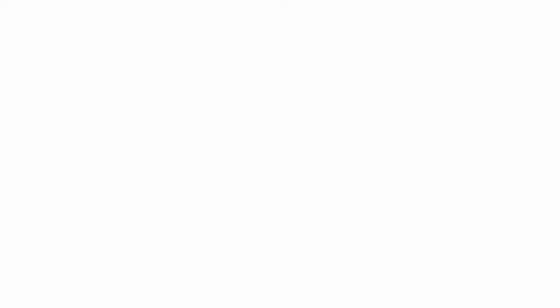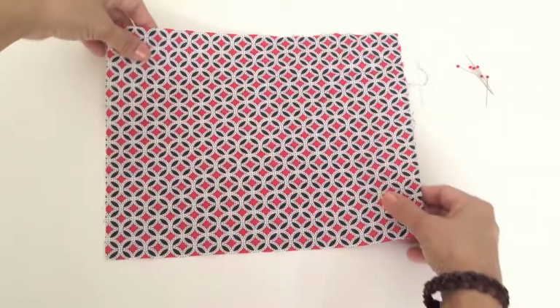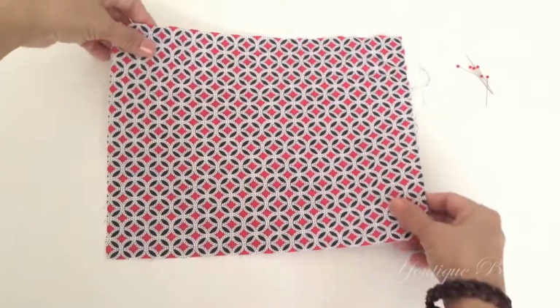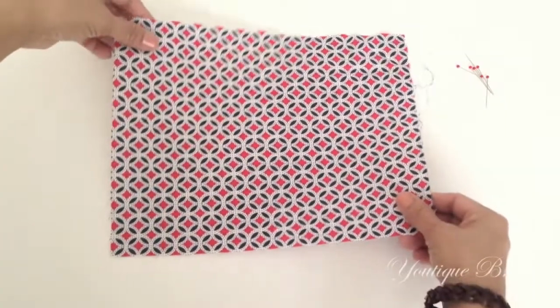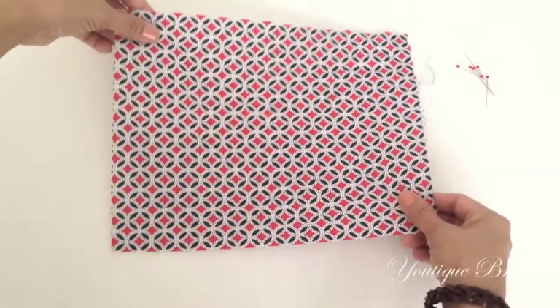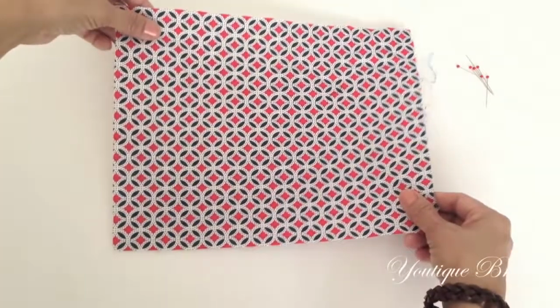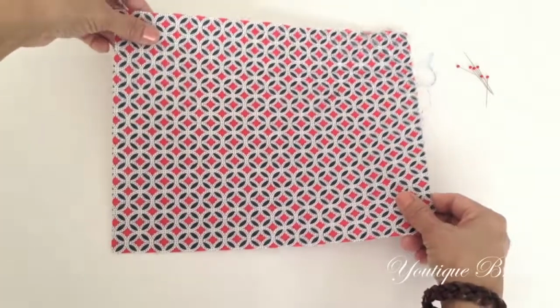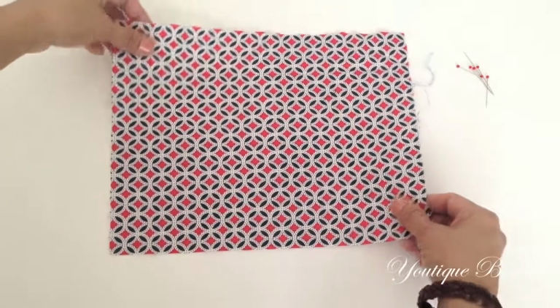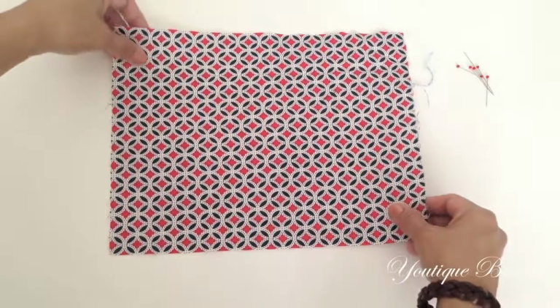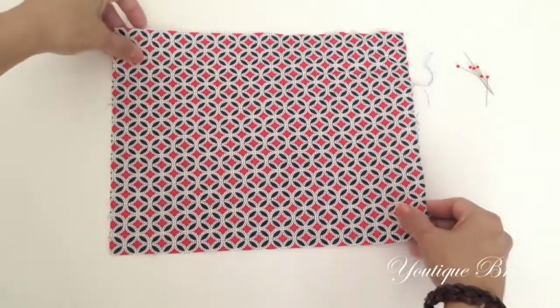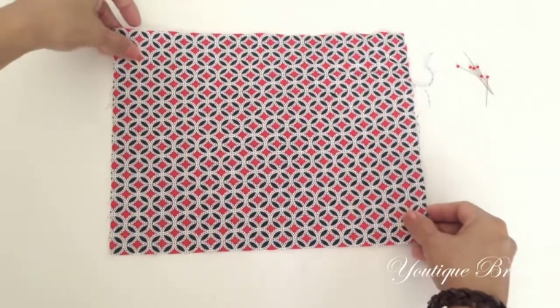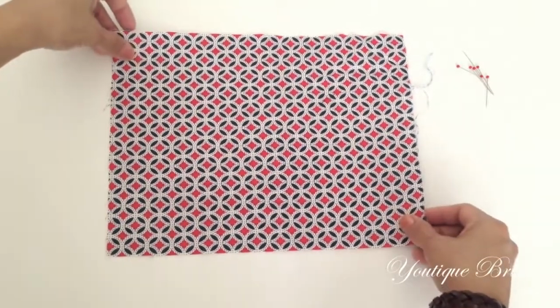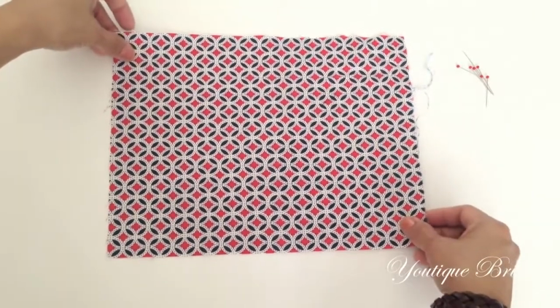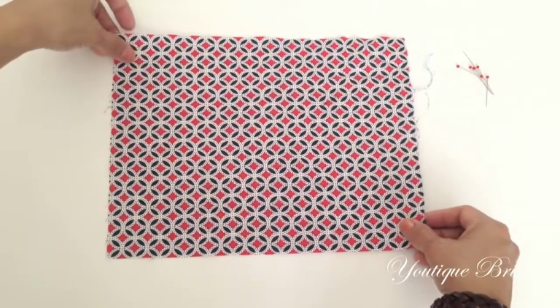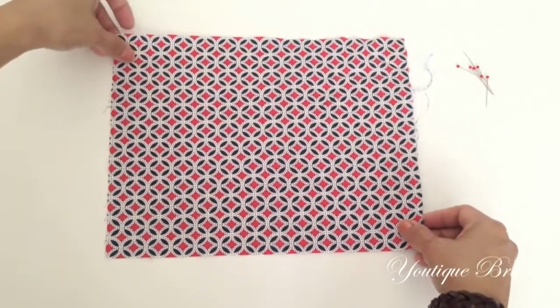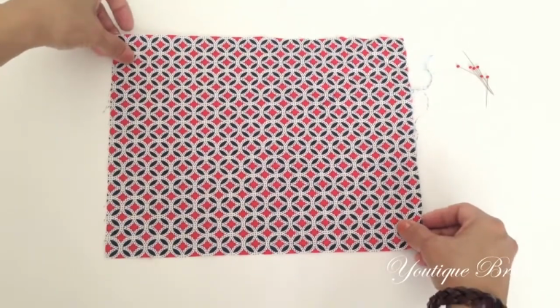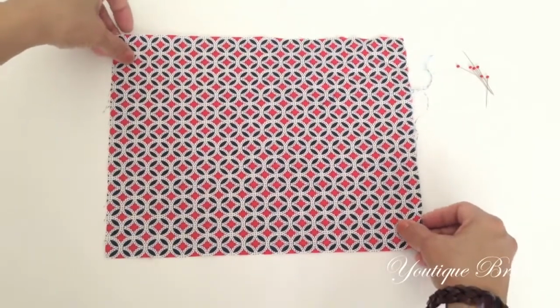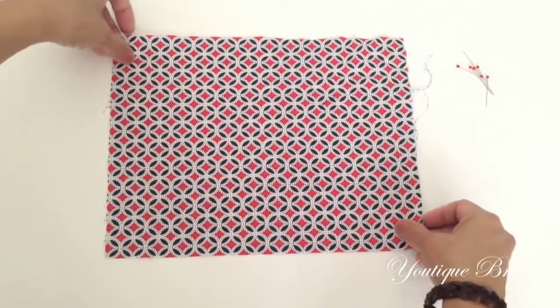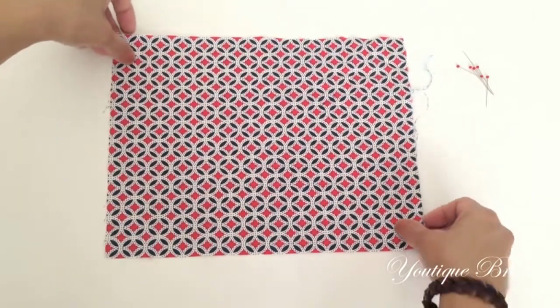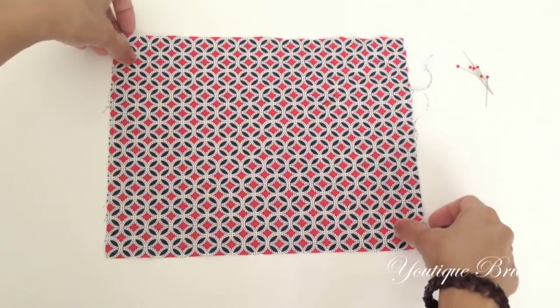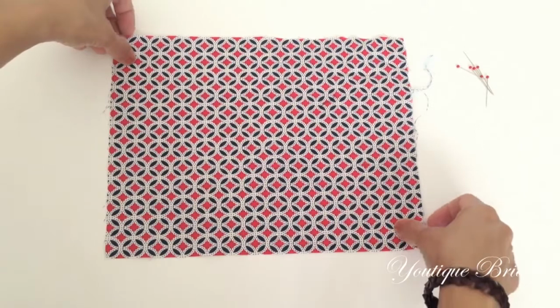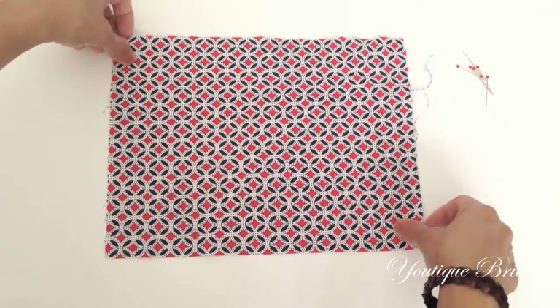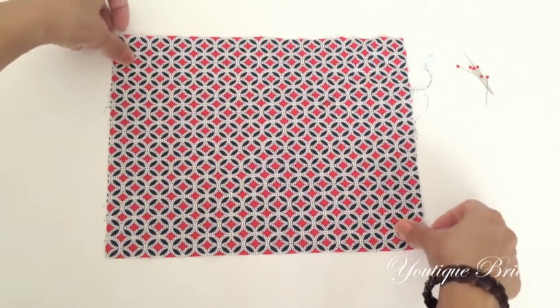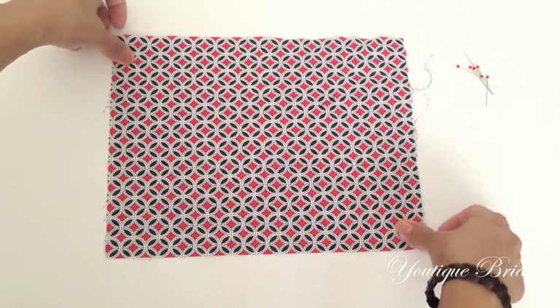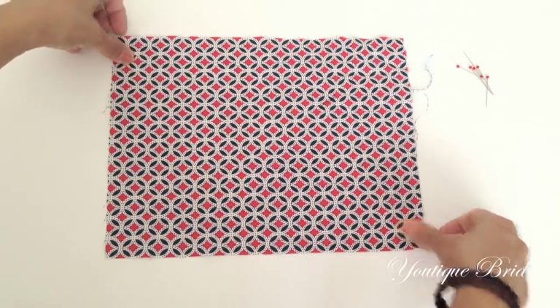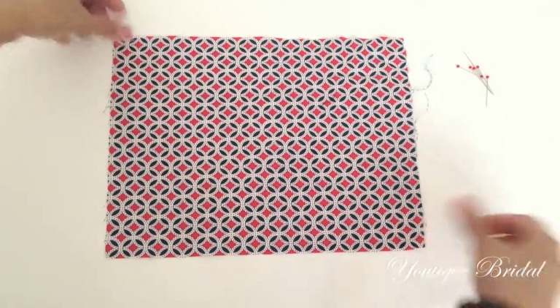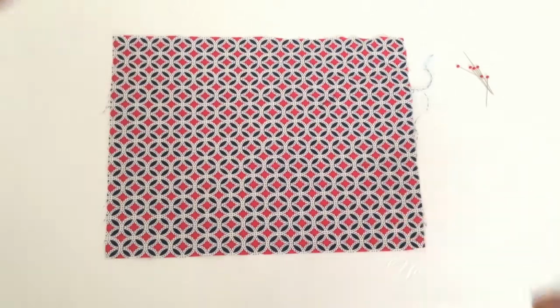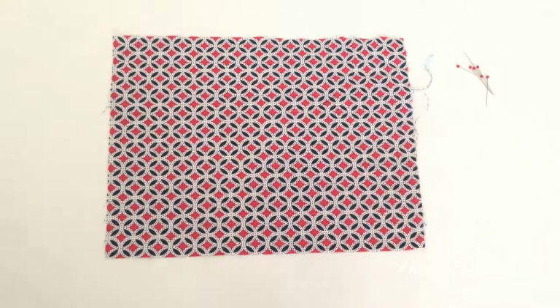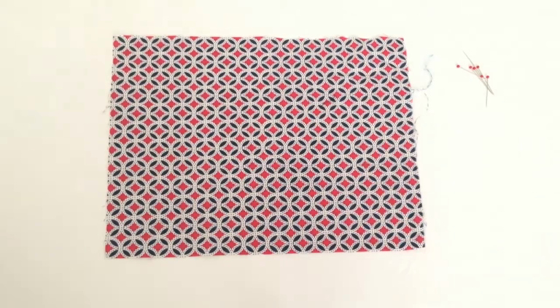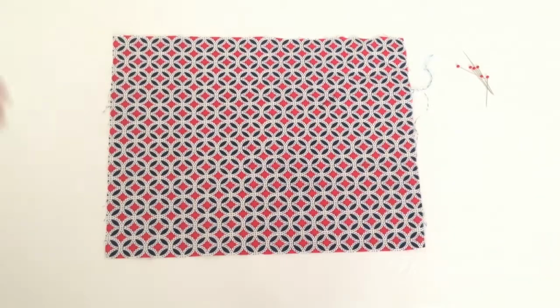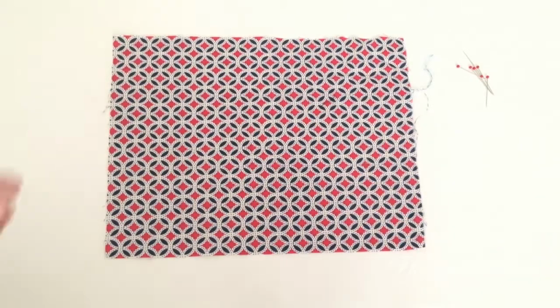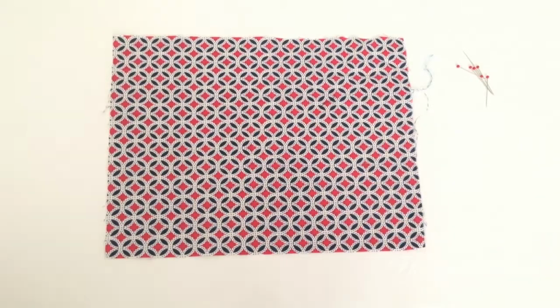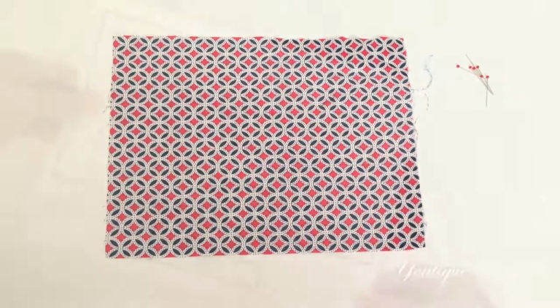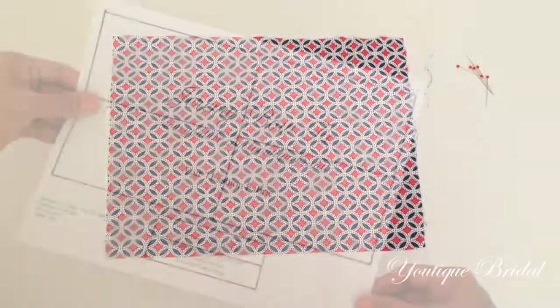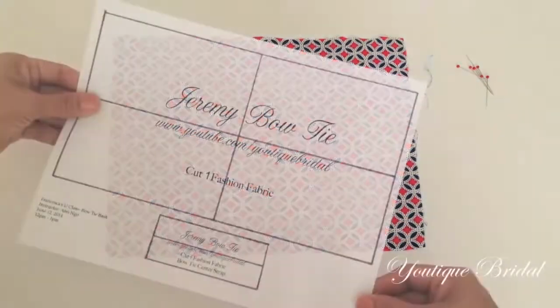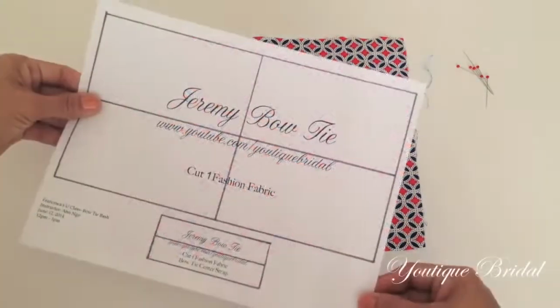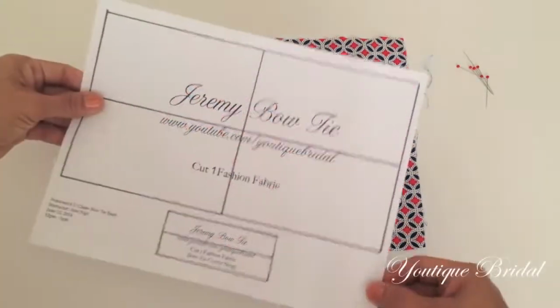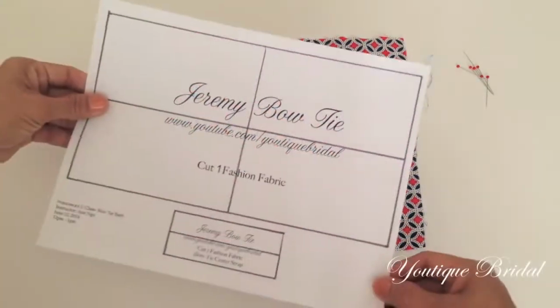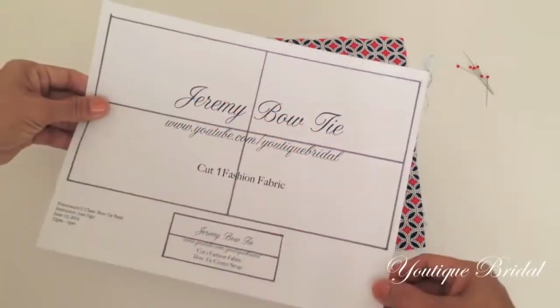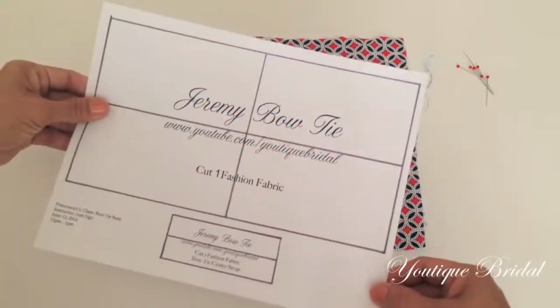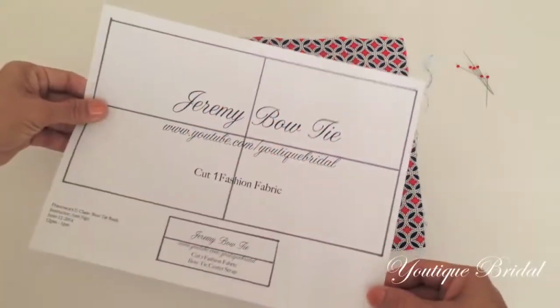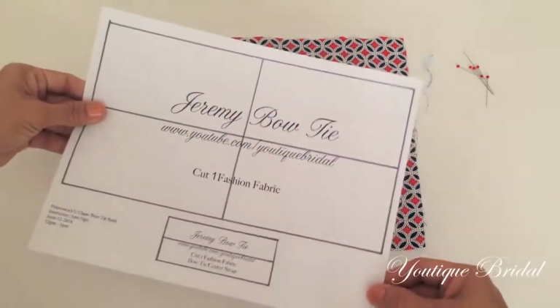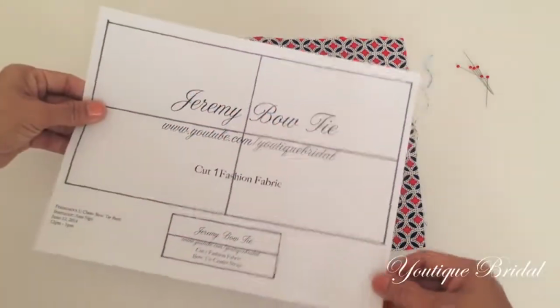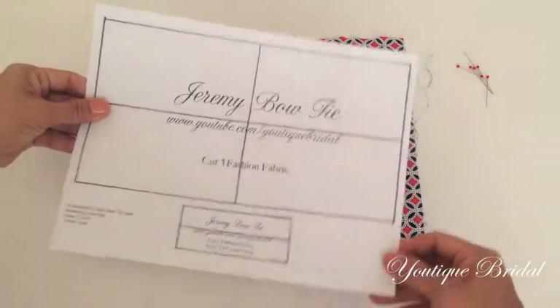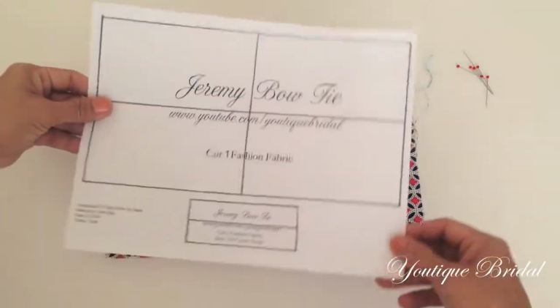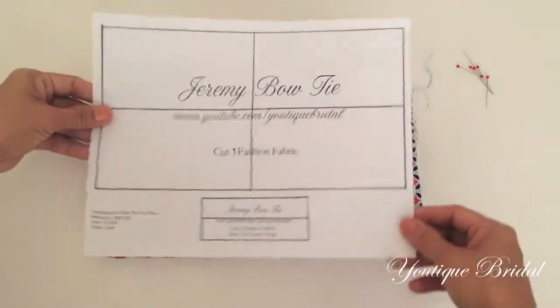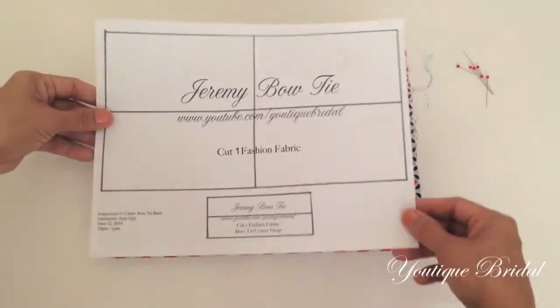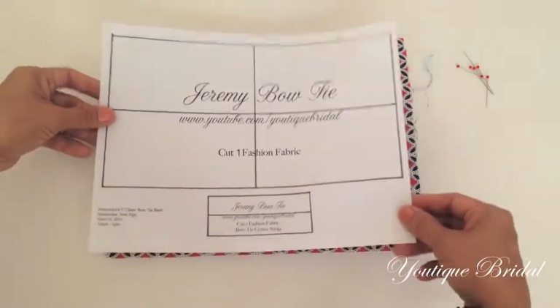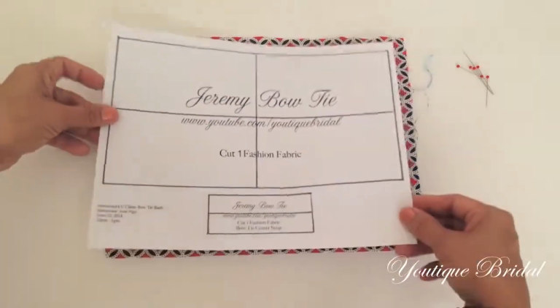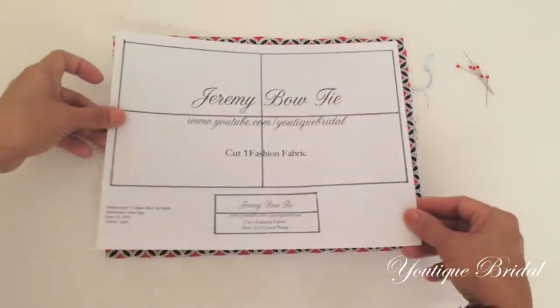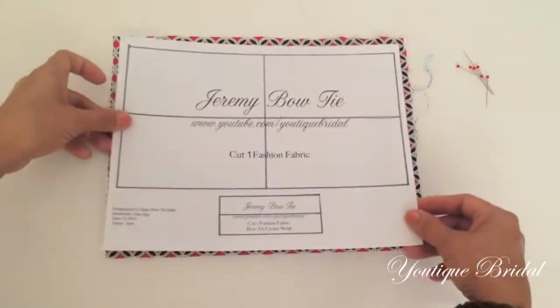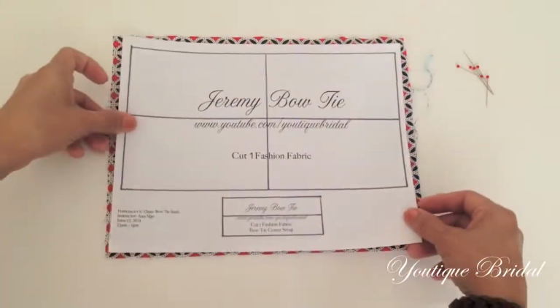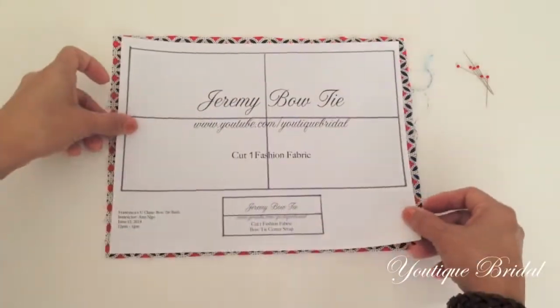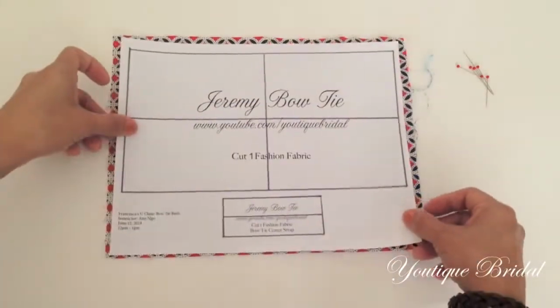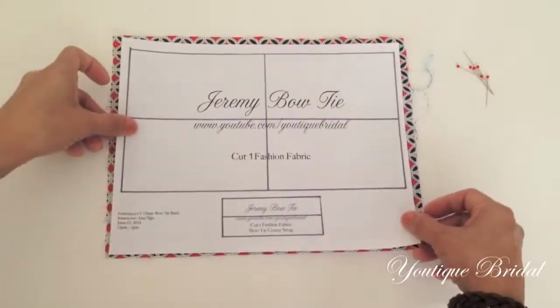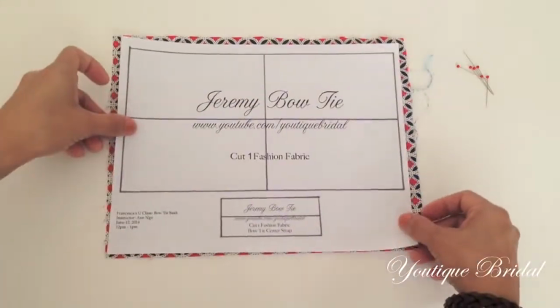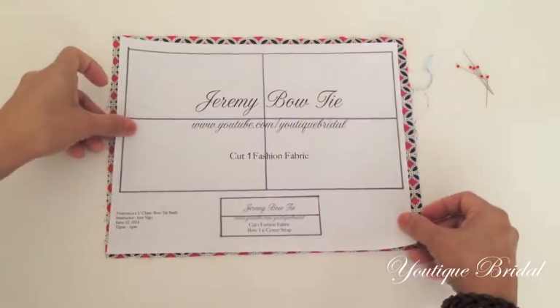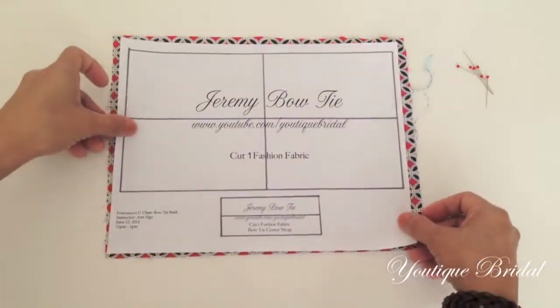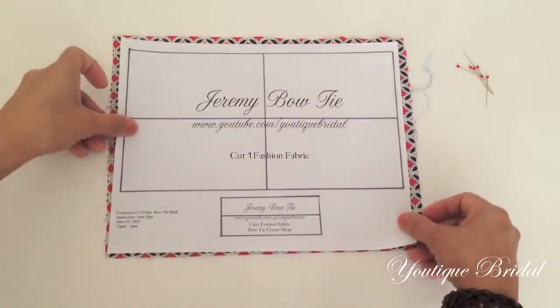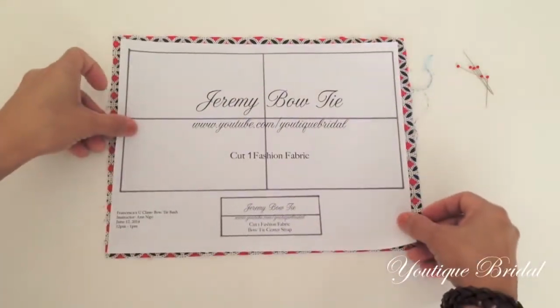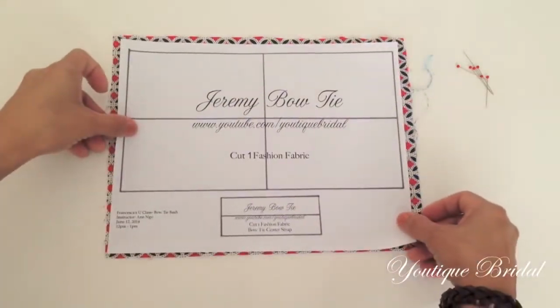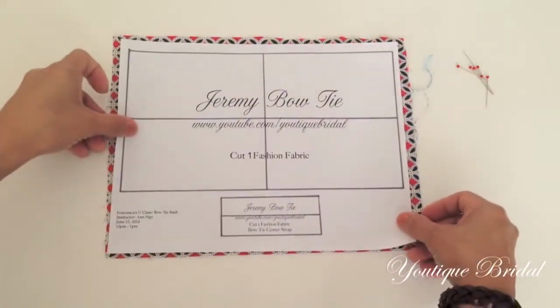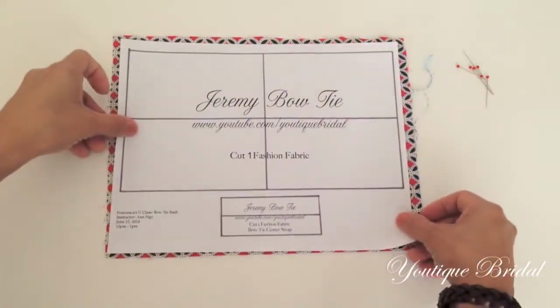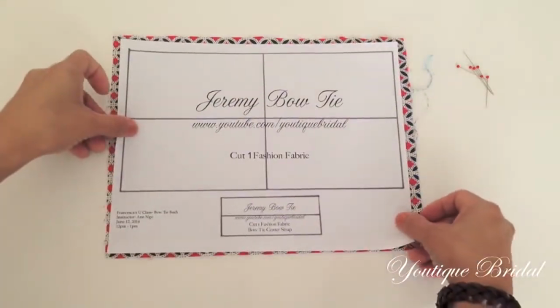First, lay the right side of the fabric facing up. Now place the bow tie pattern — you can print it from the link below — right on top.